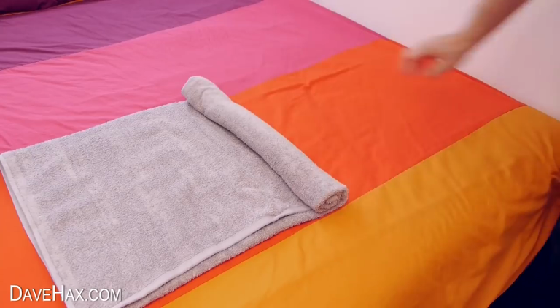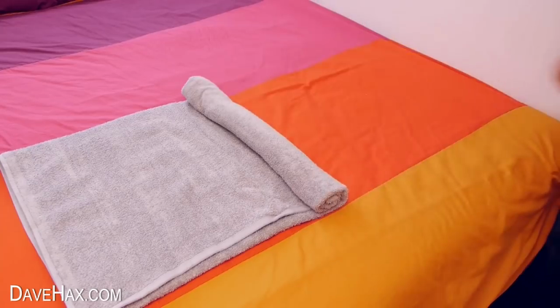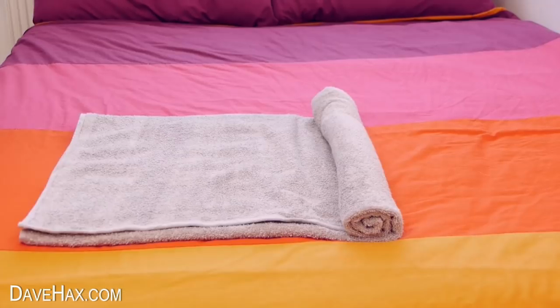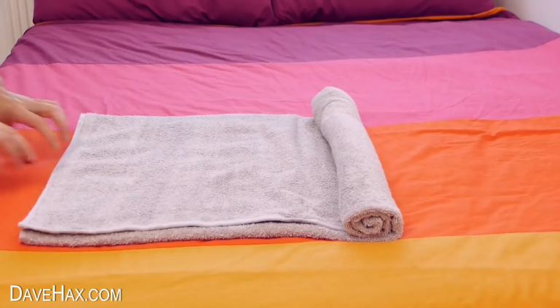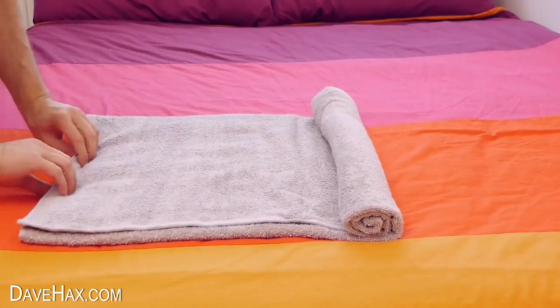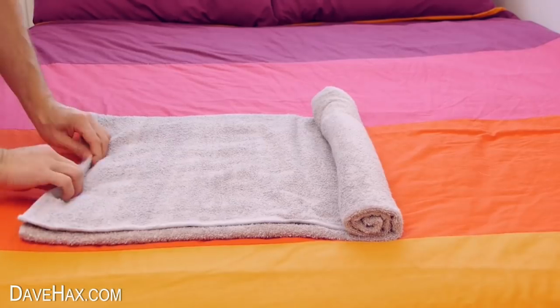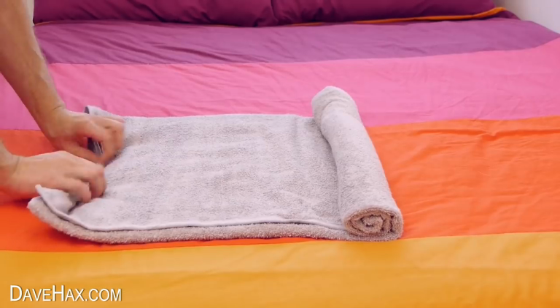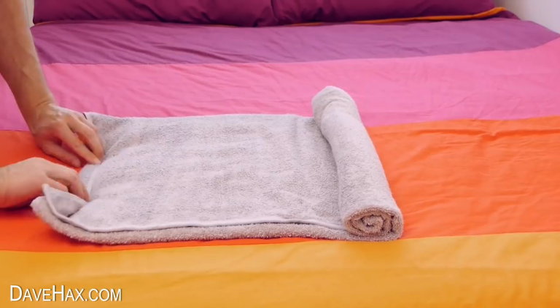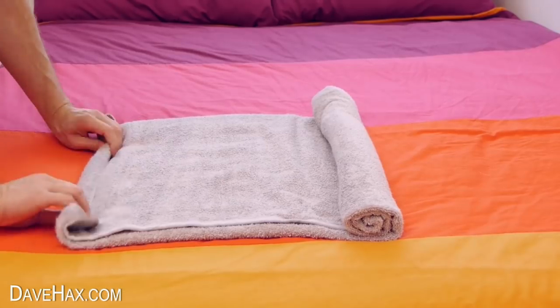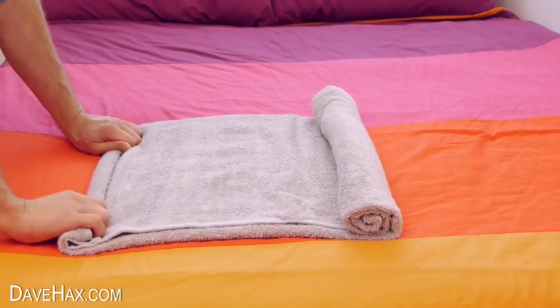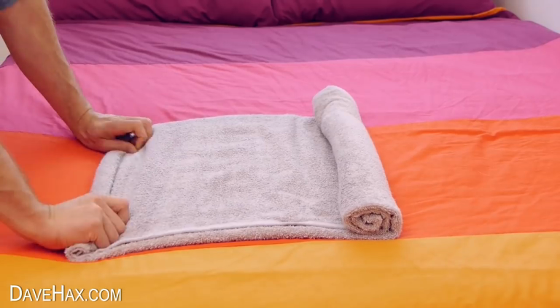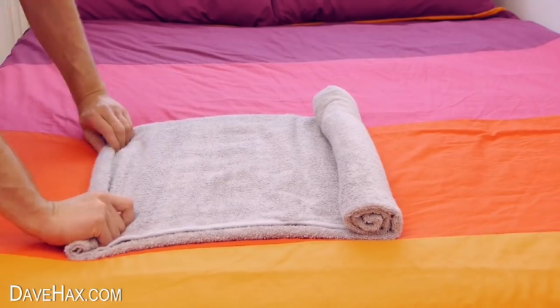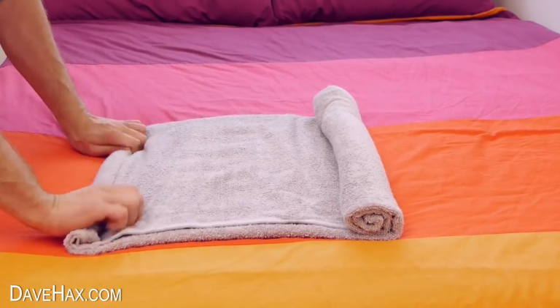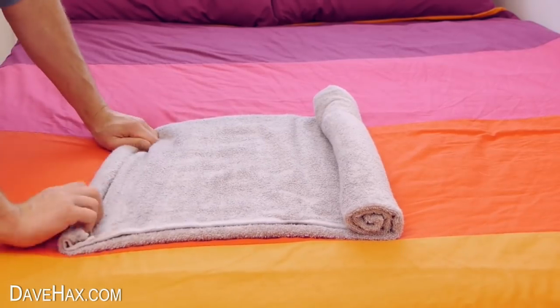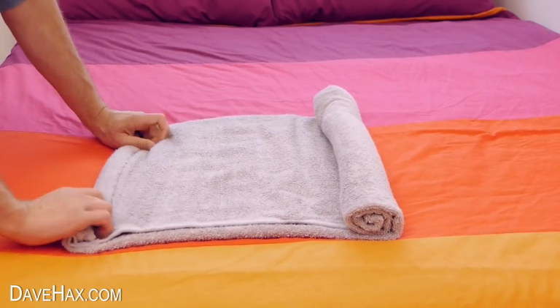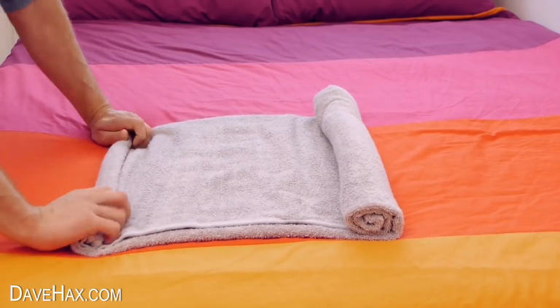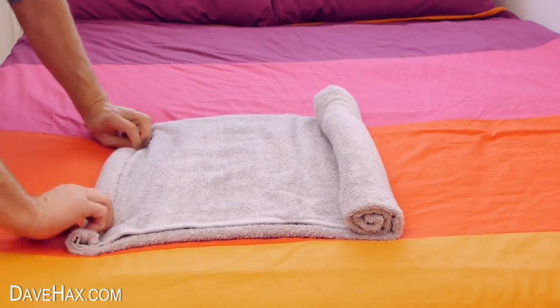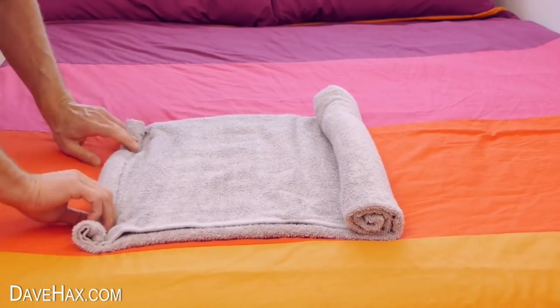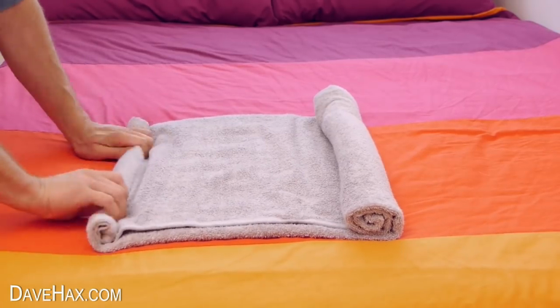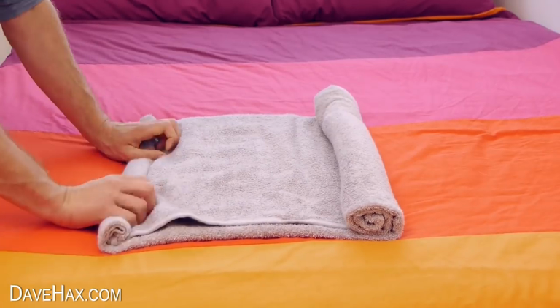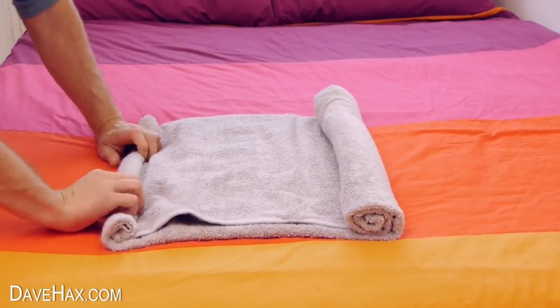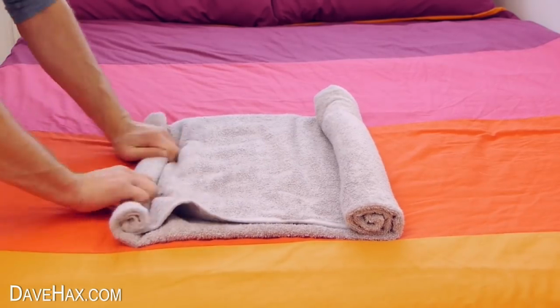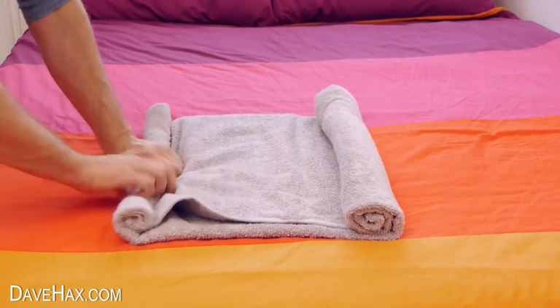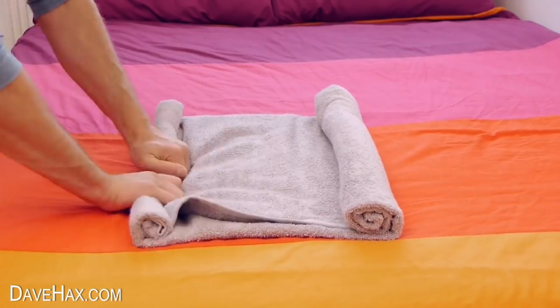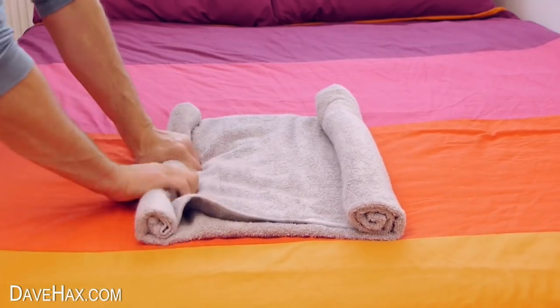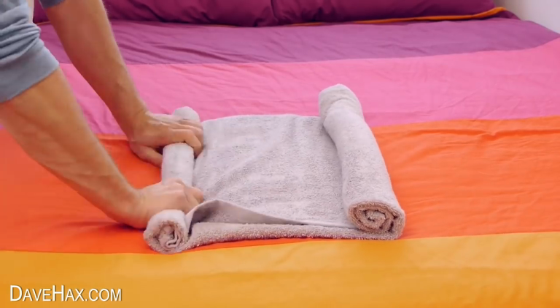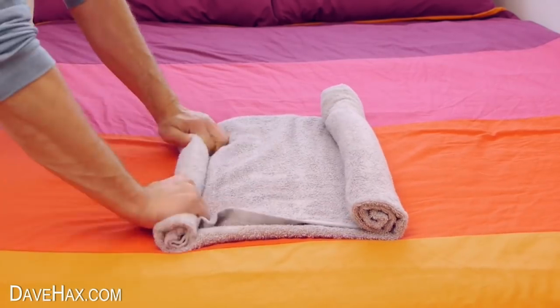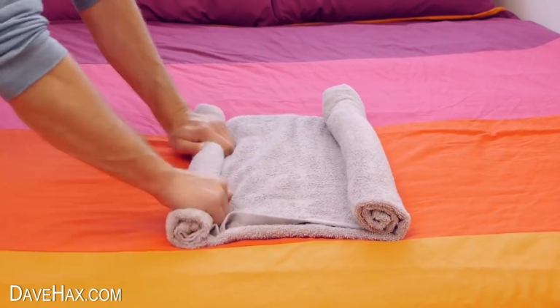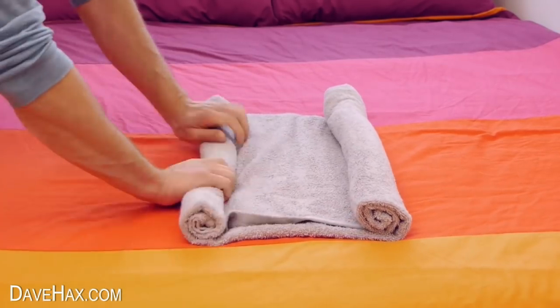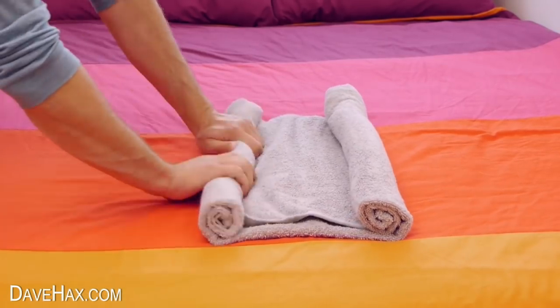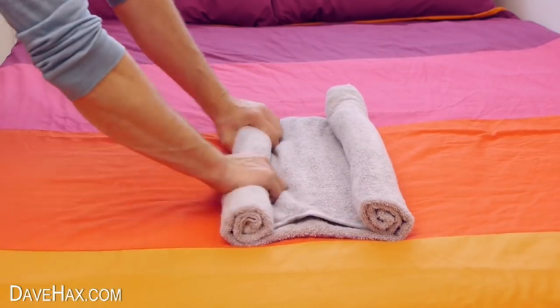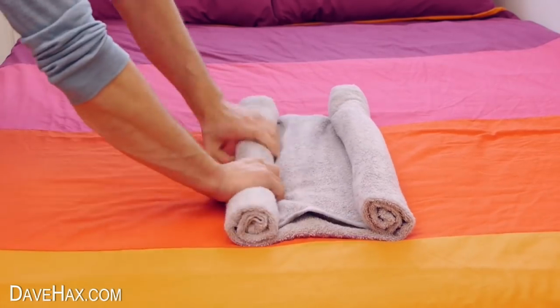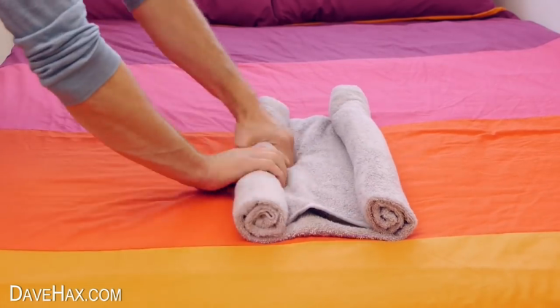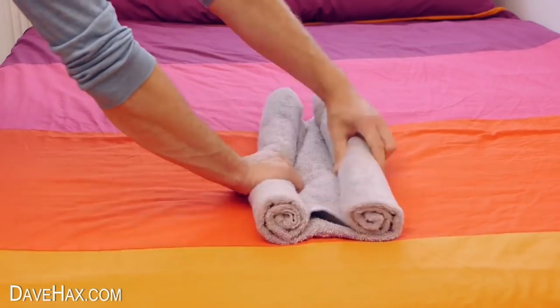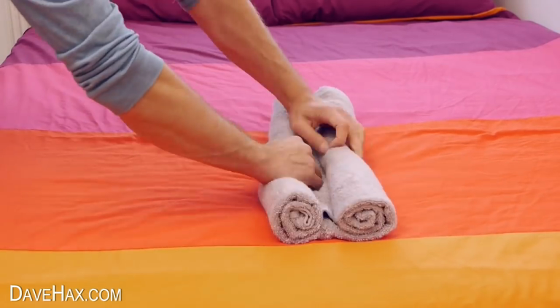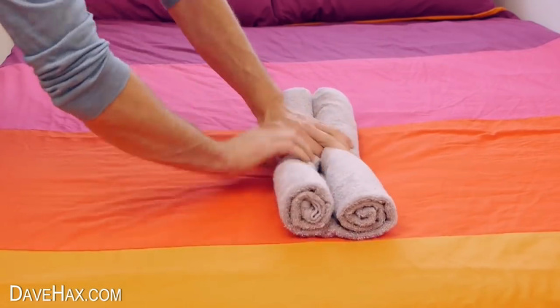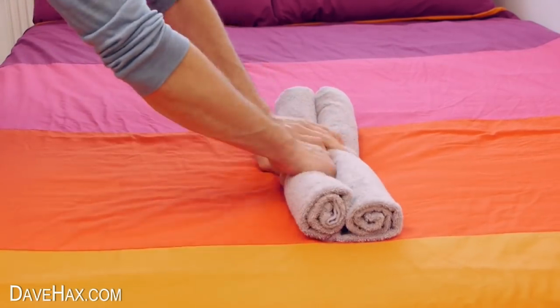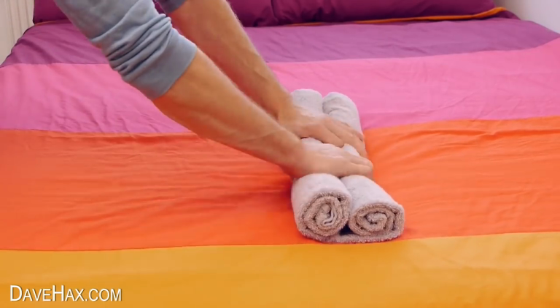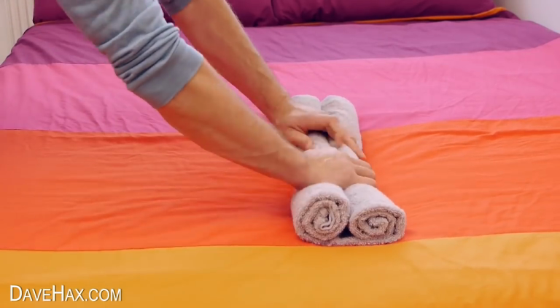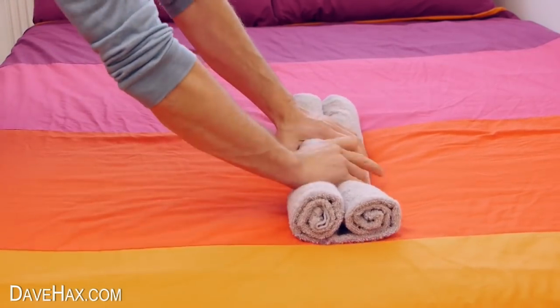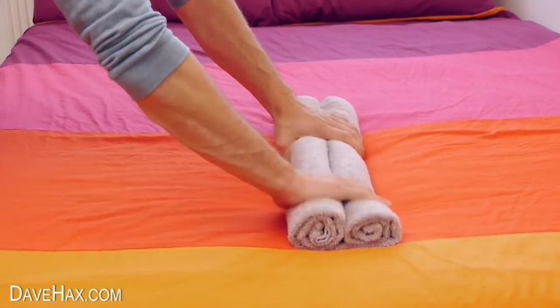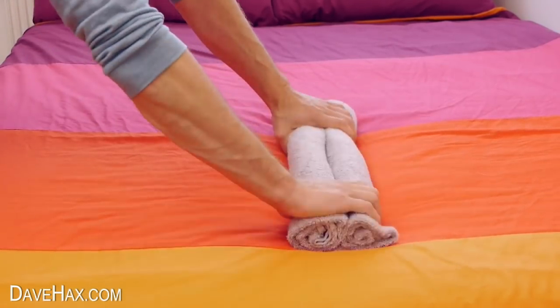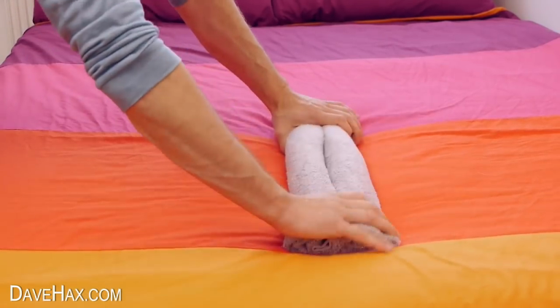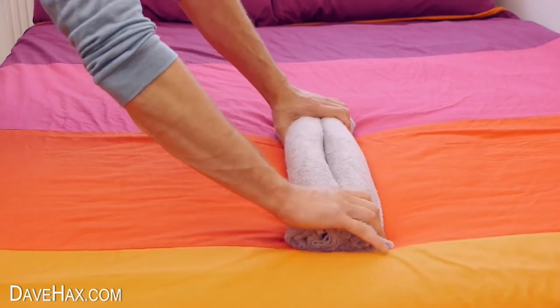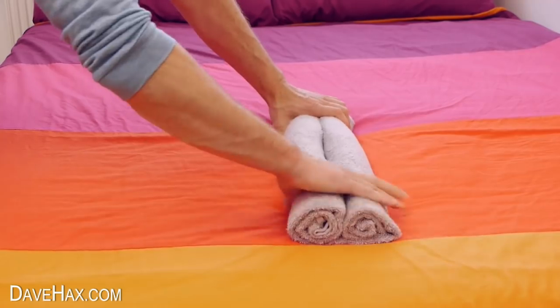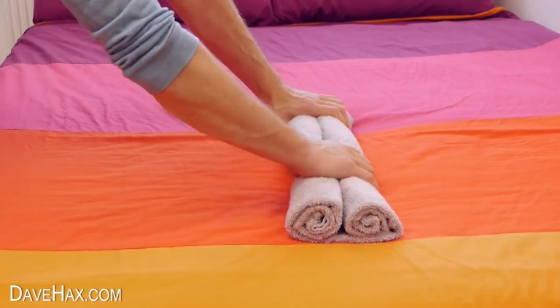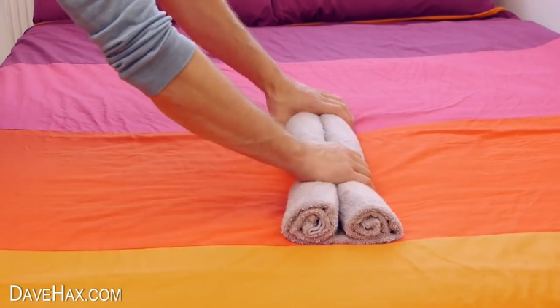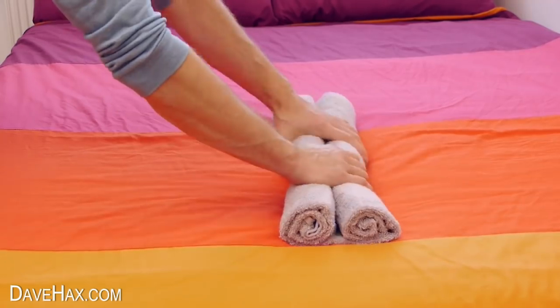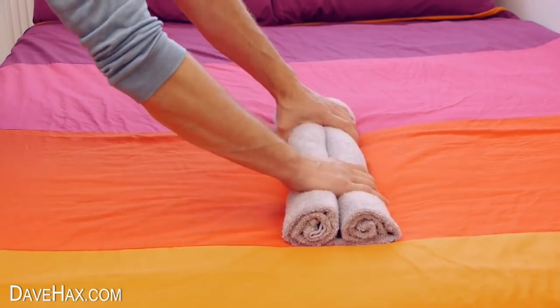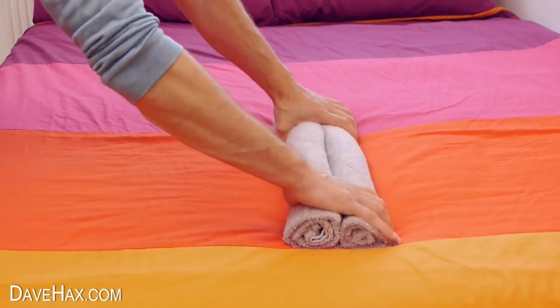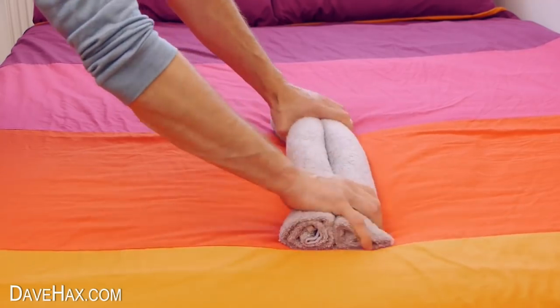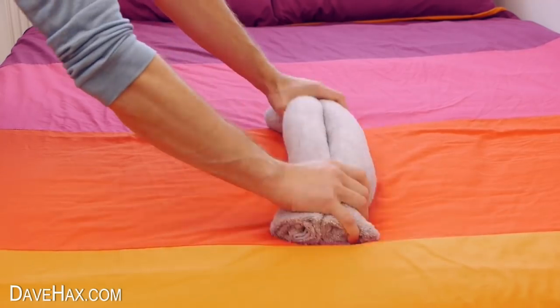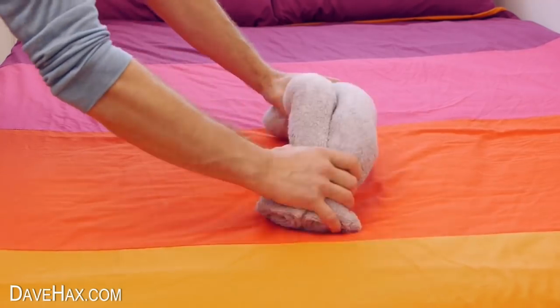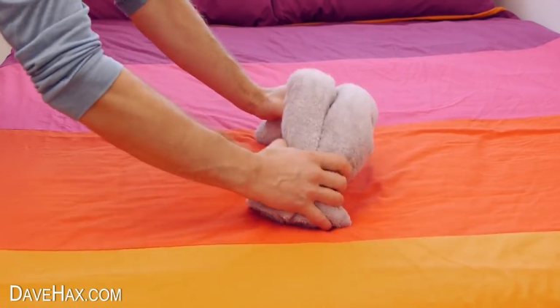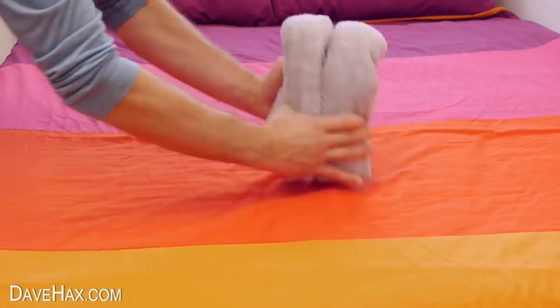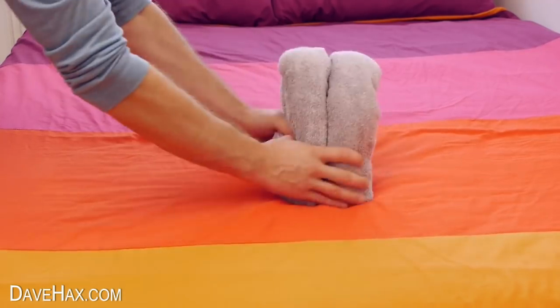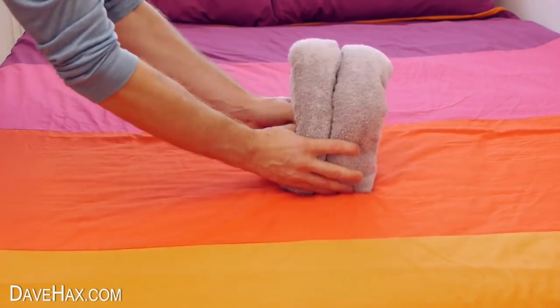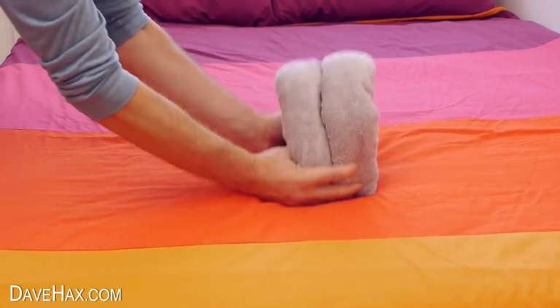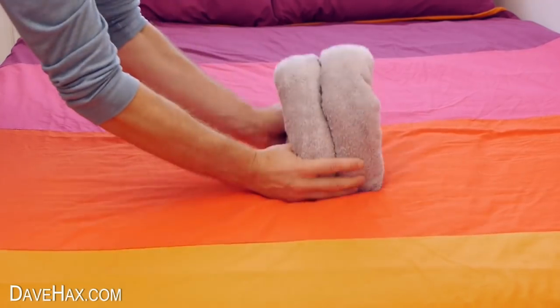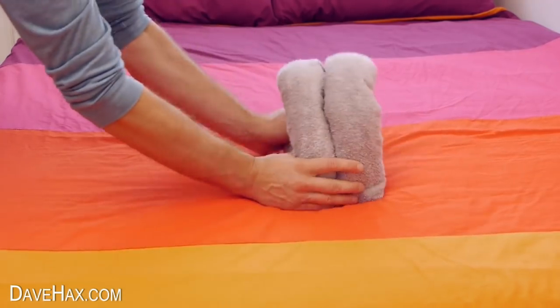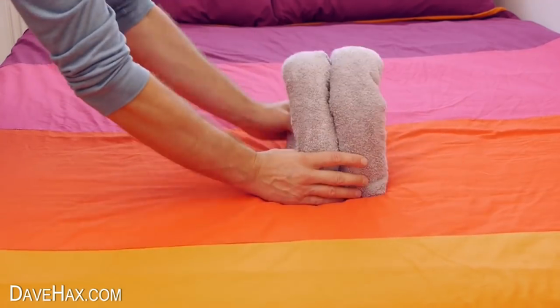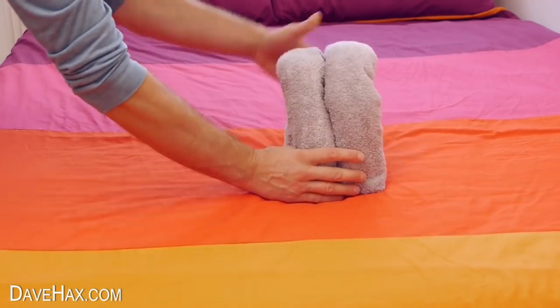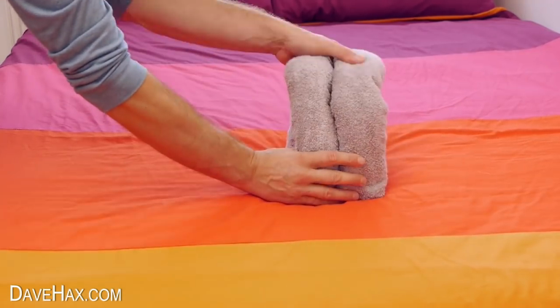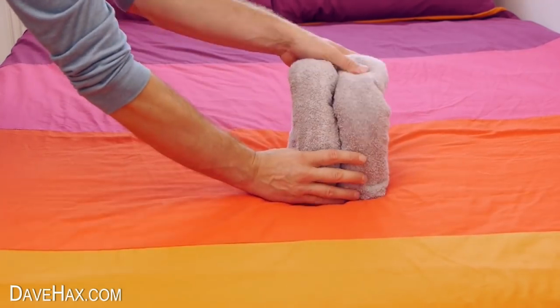Then do exactly the same on the other side, and fold it up to make the legs and body, like this.